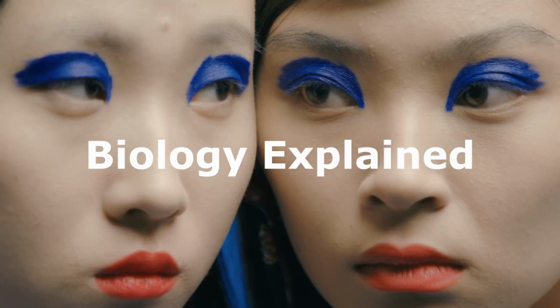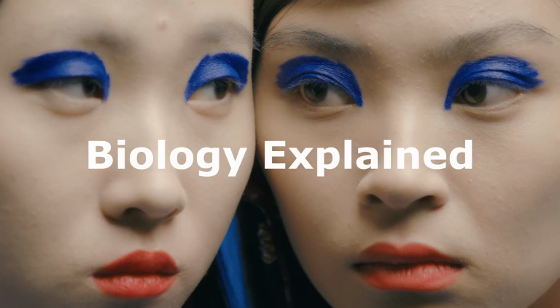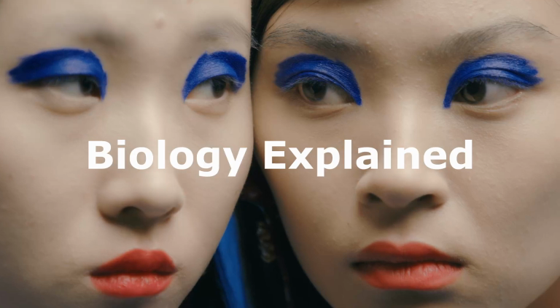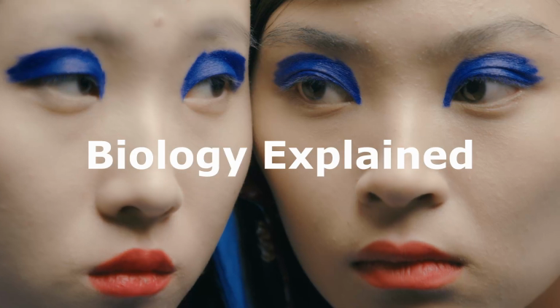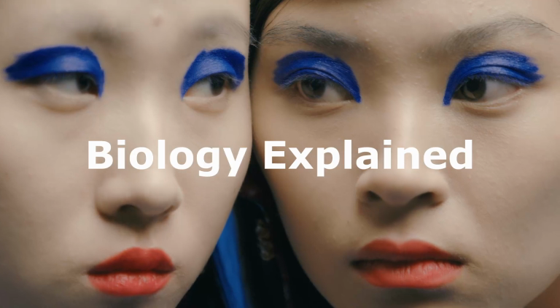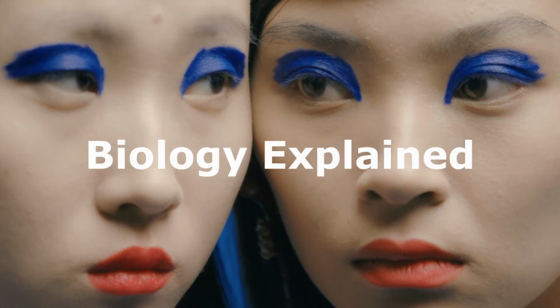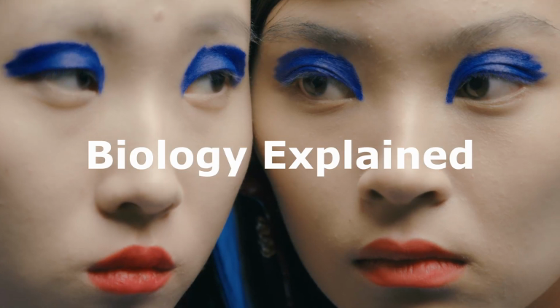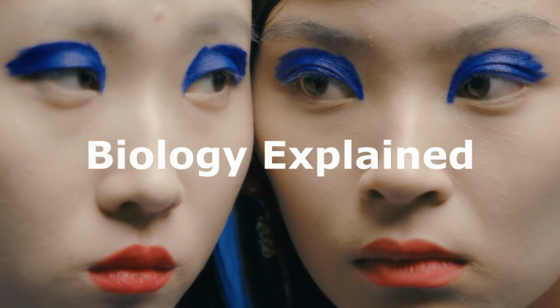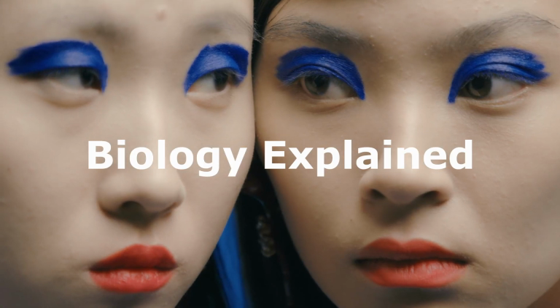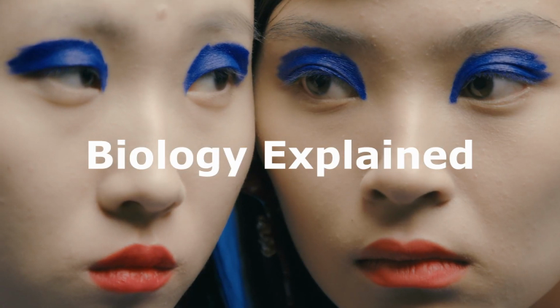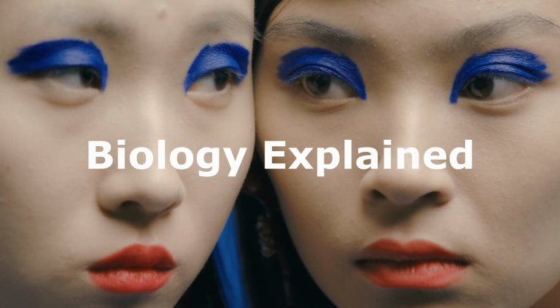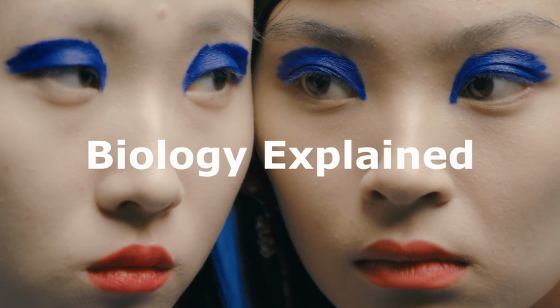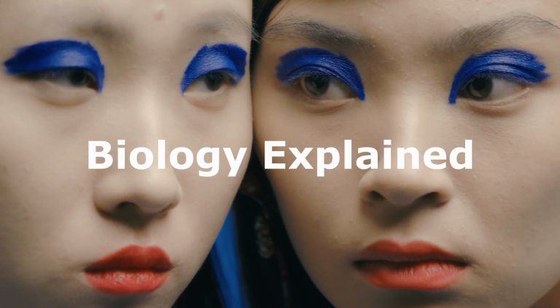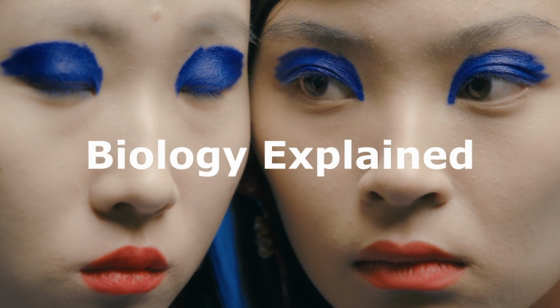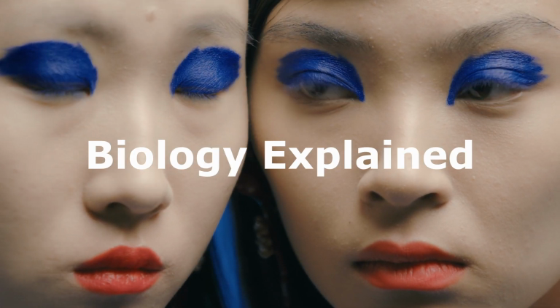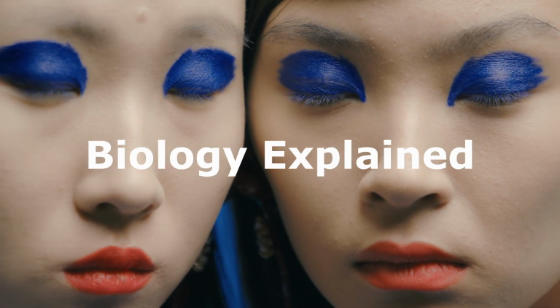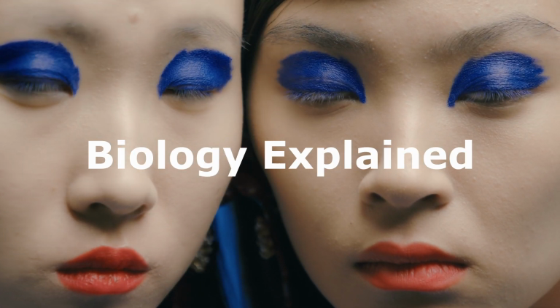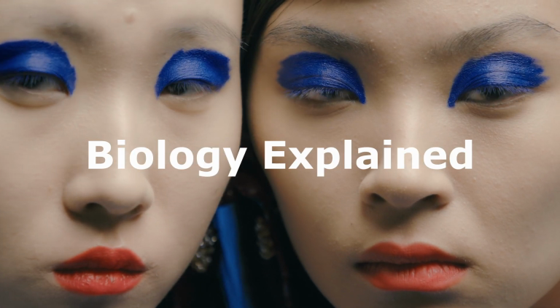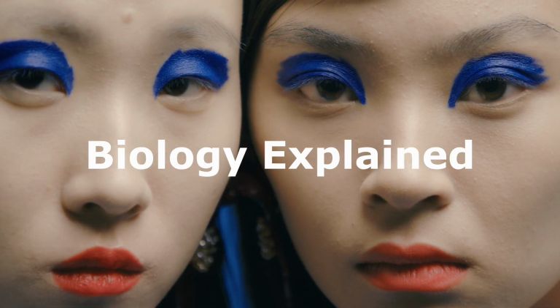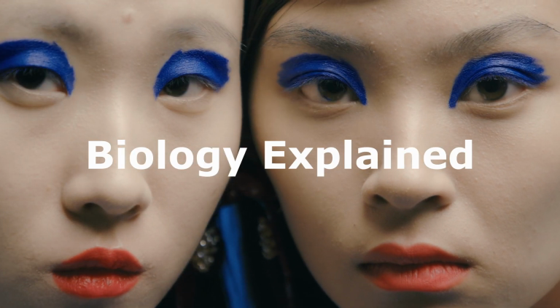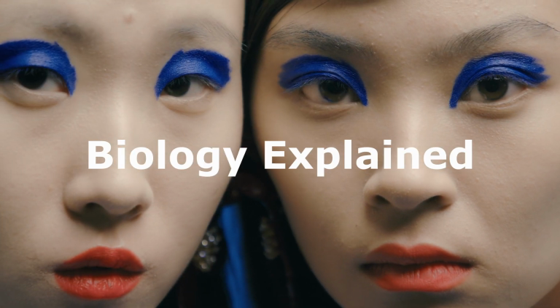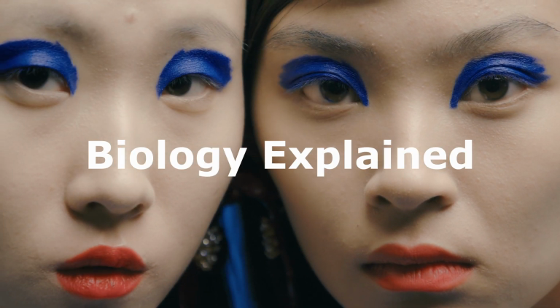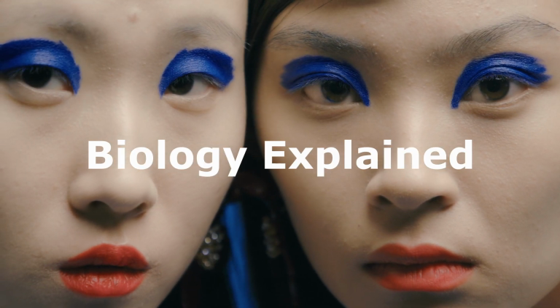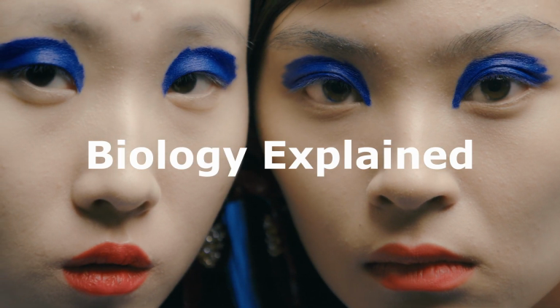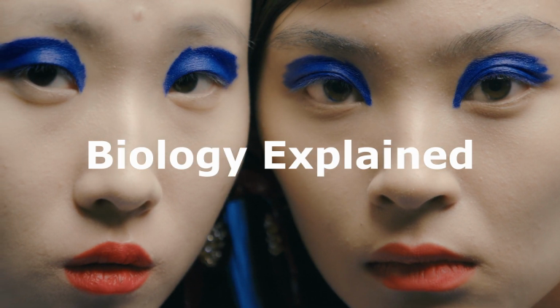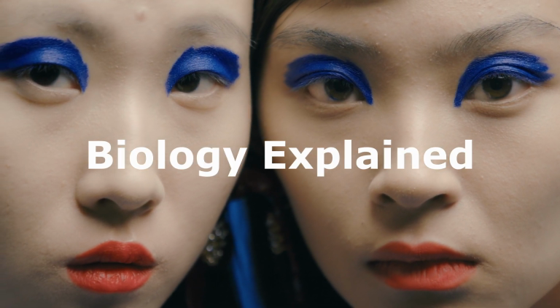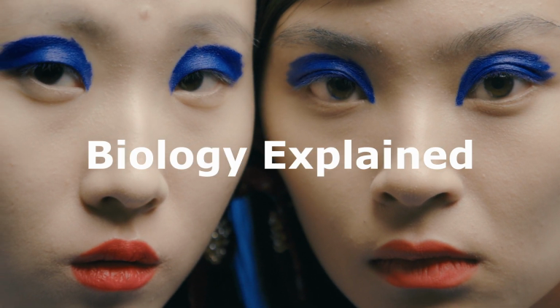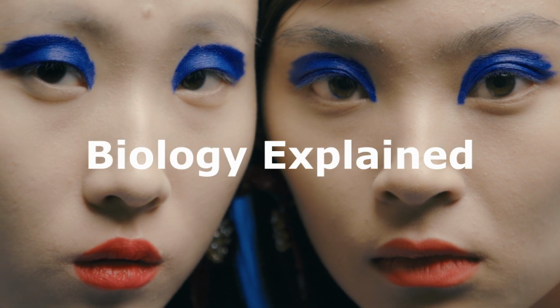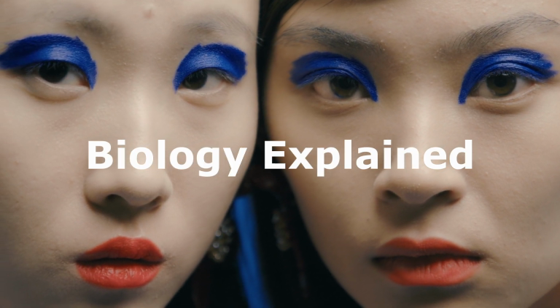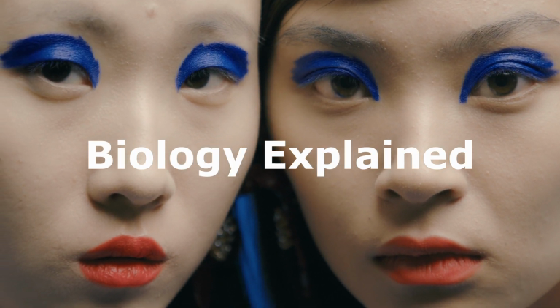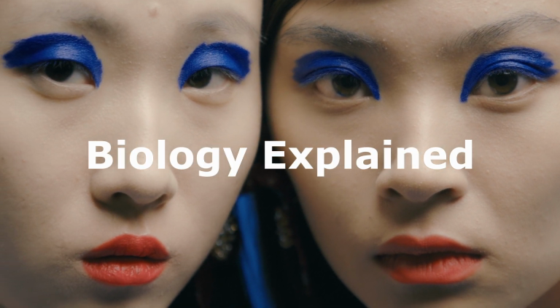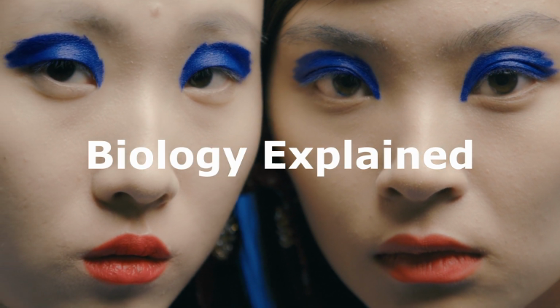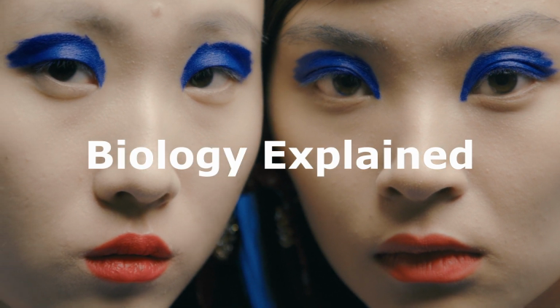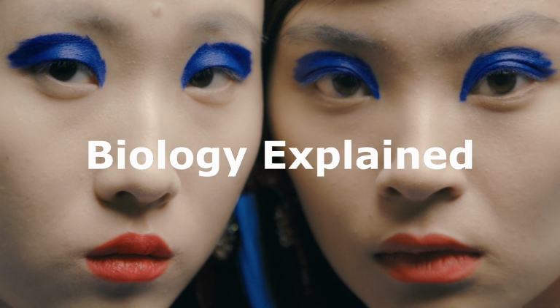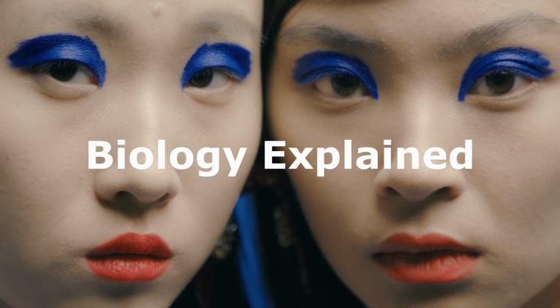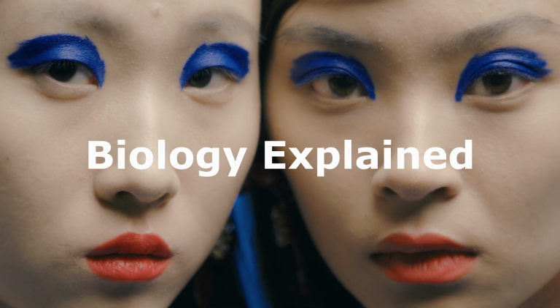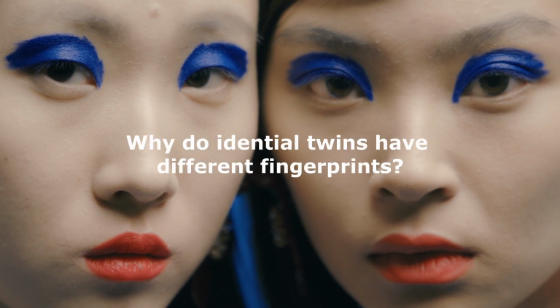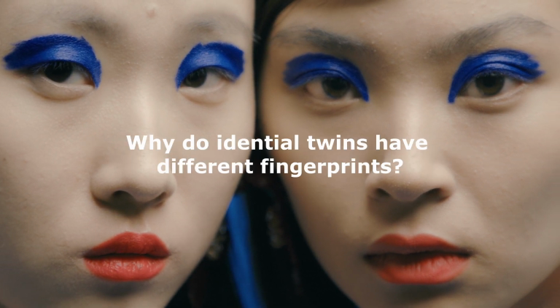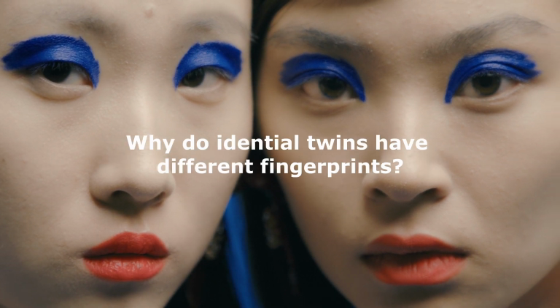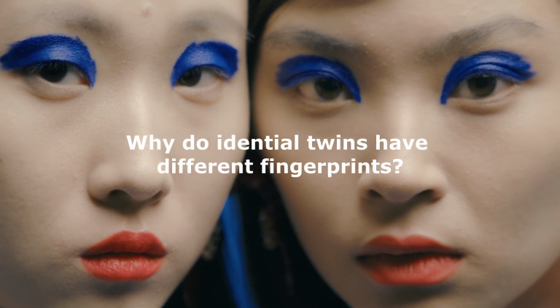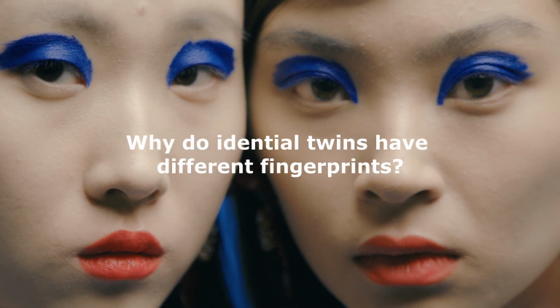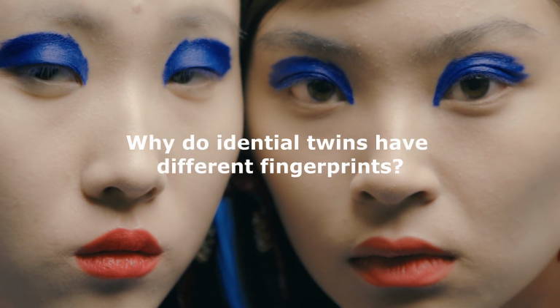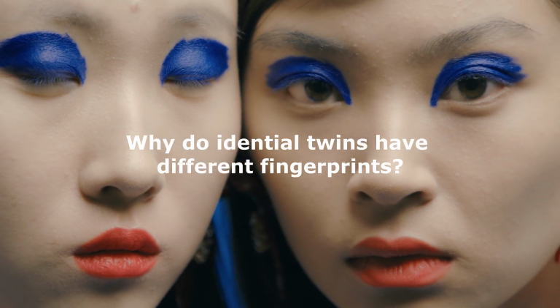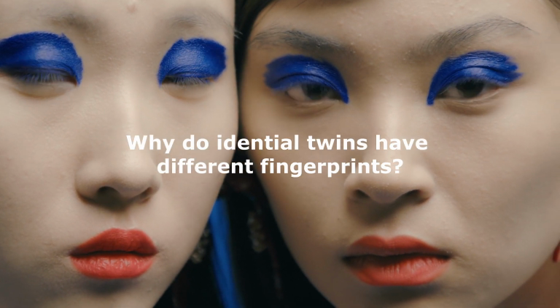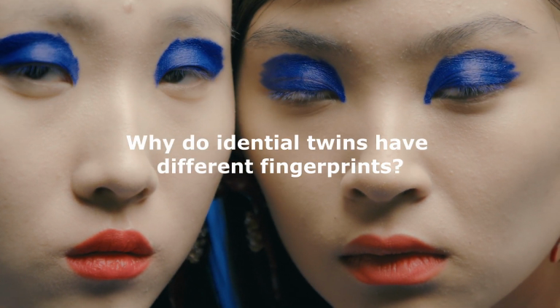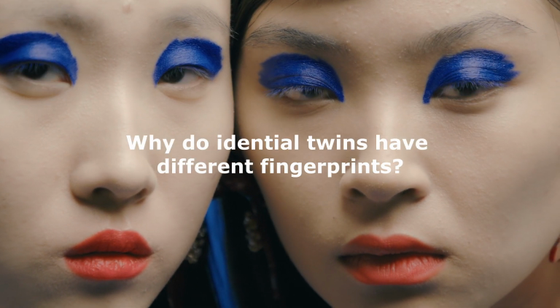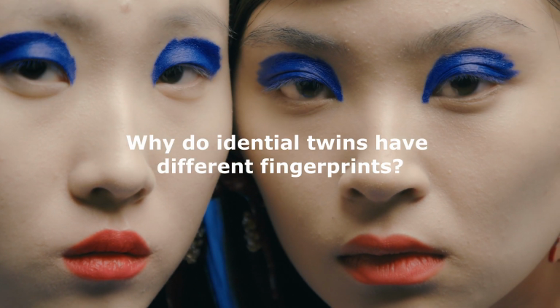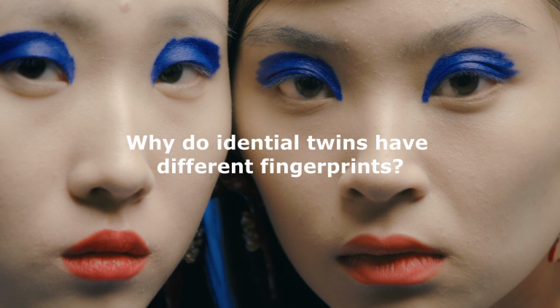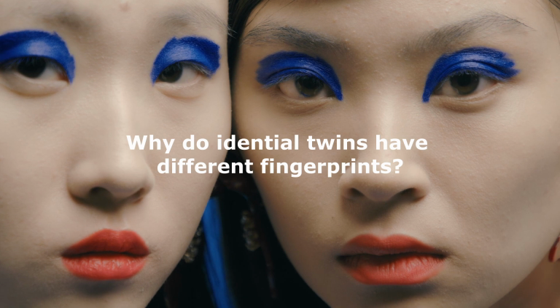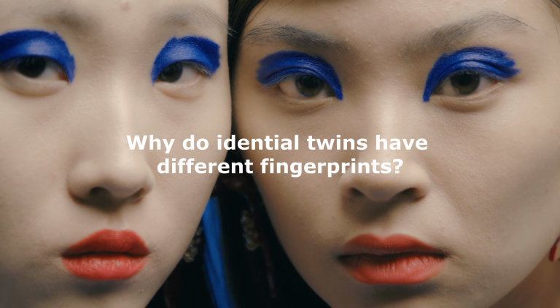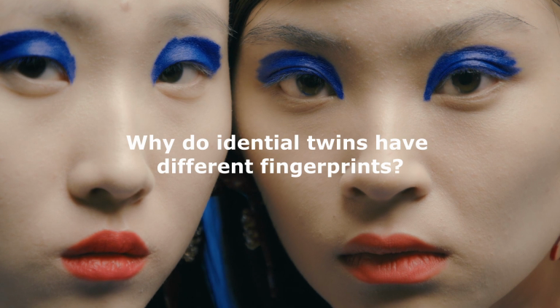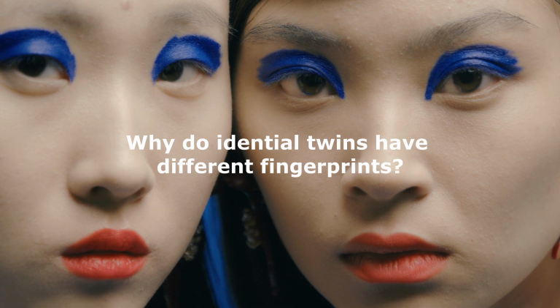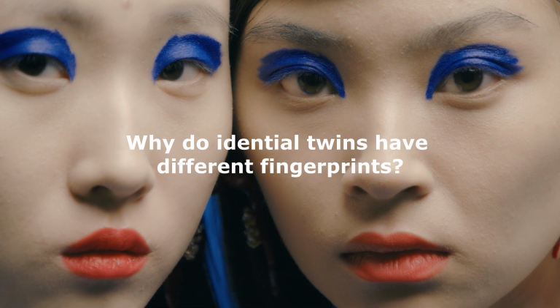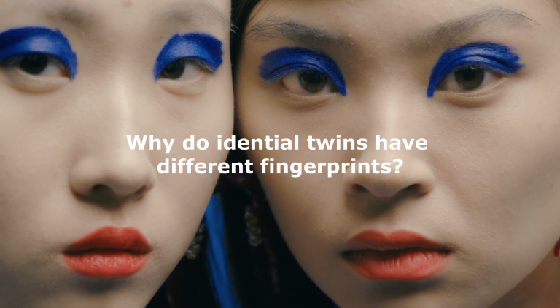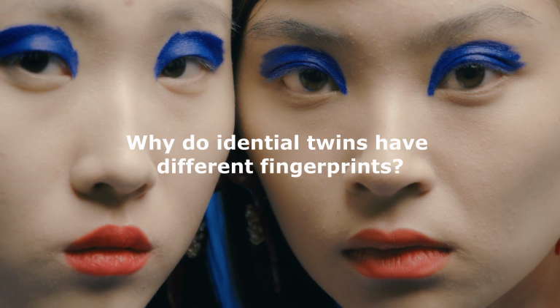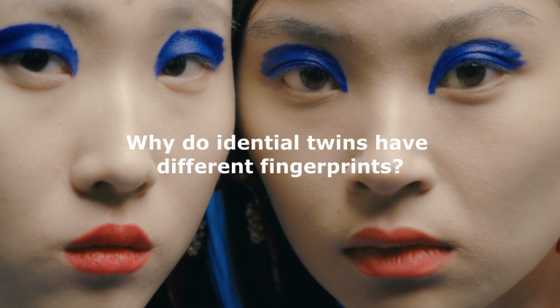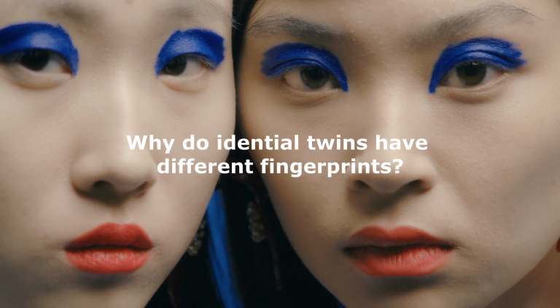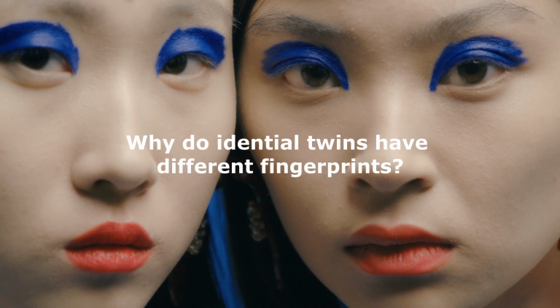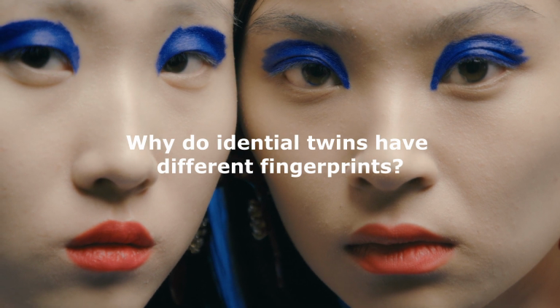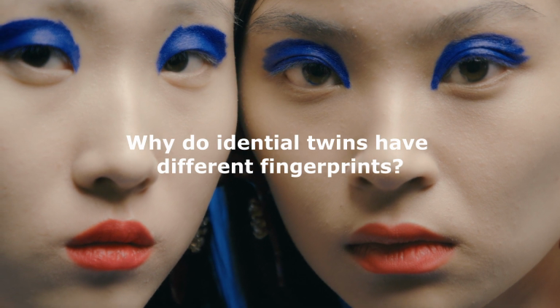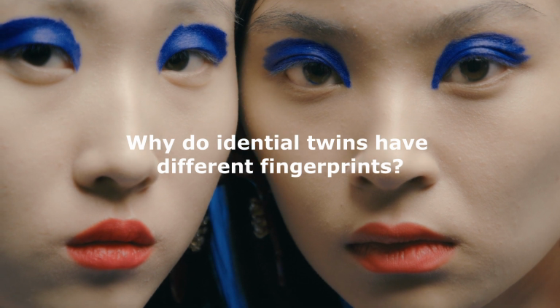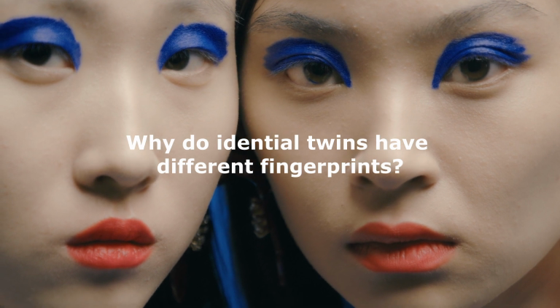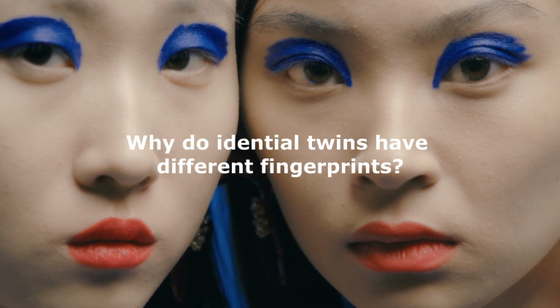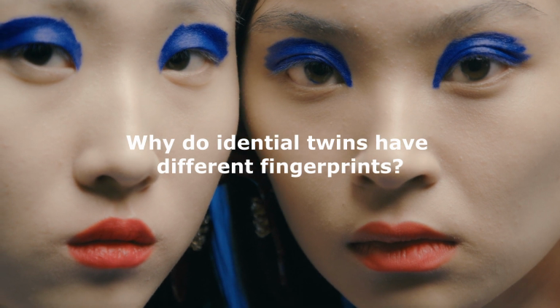Hello and welcome to Biology Explained. Today we're going to be answering the question: why do identical twins have different fingerprints?